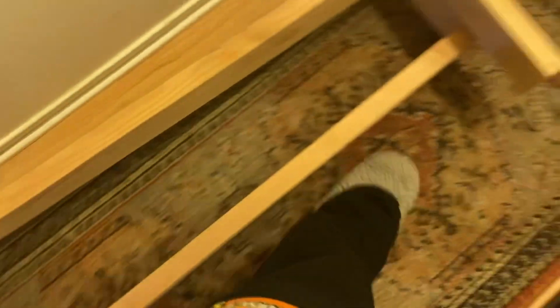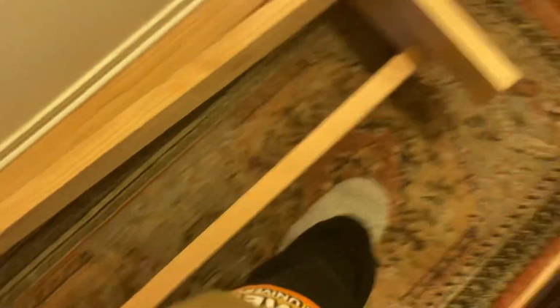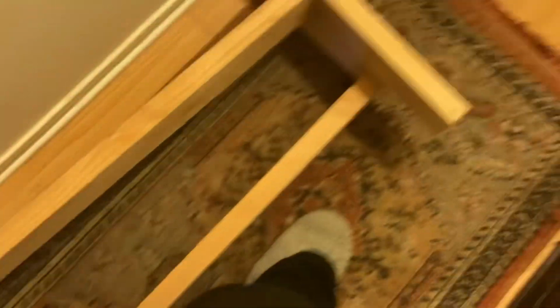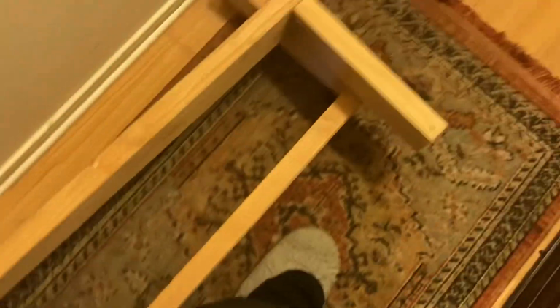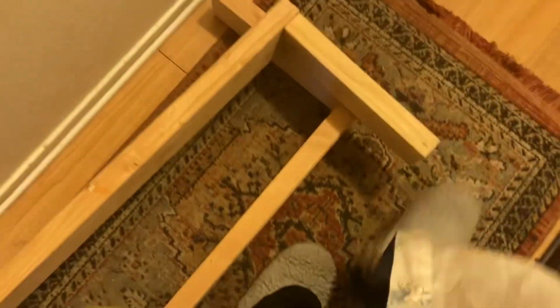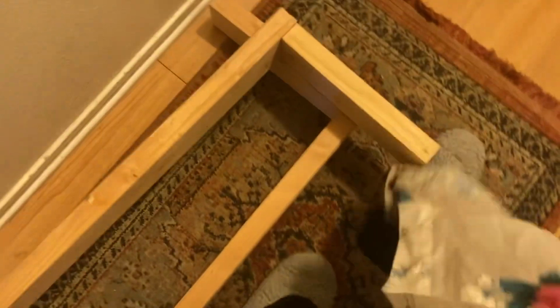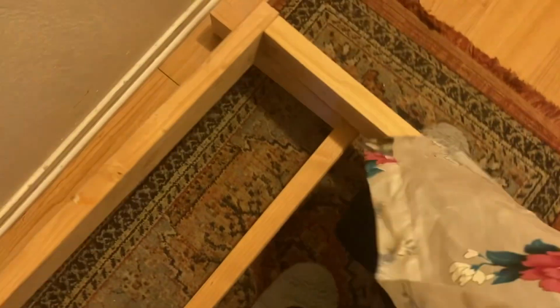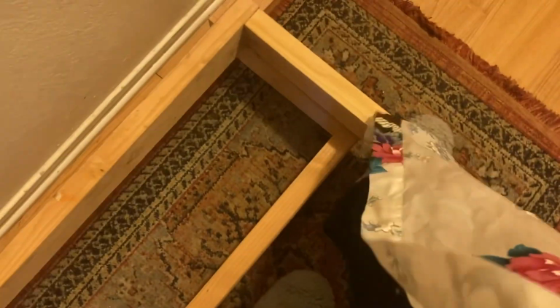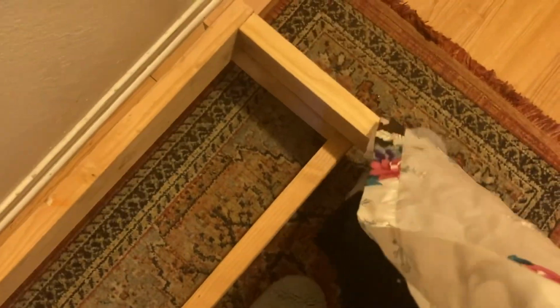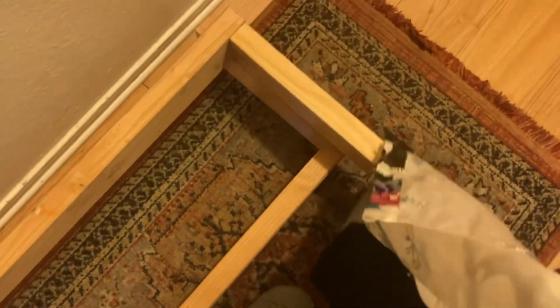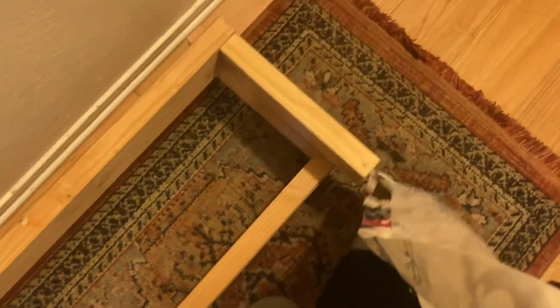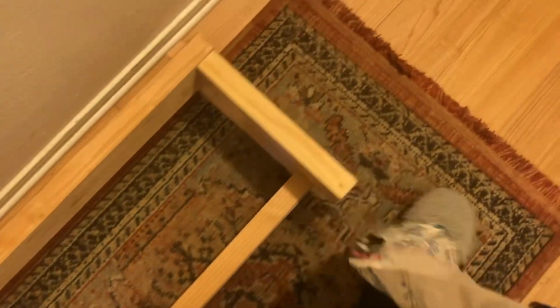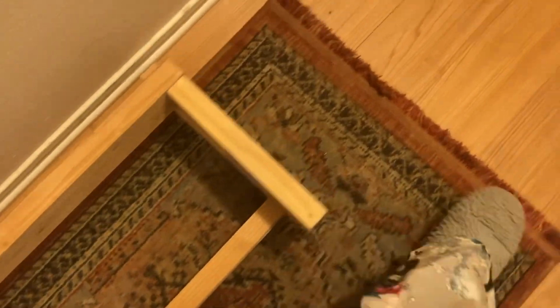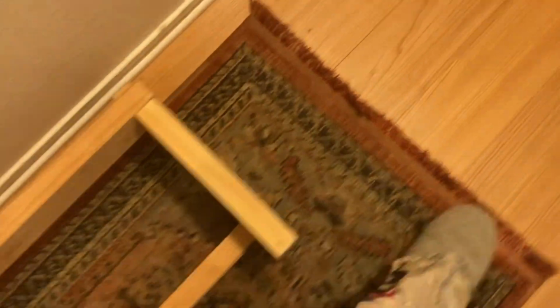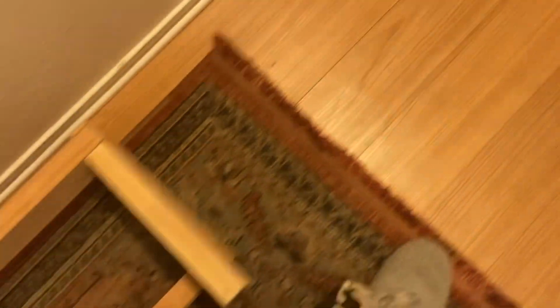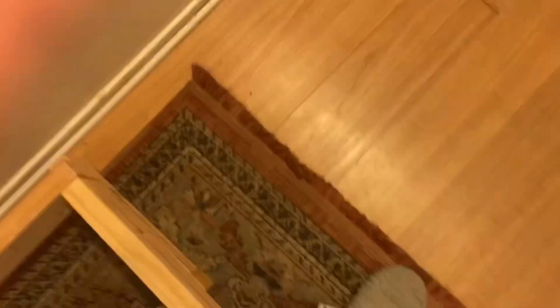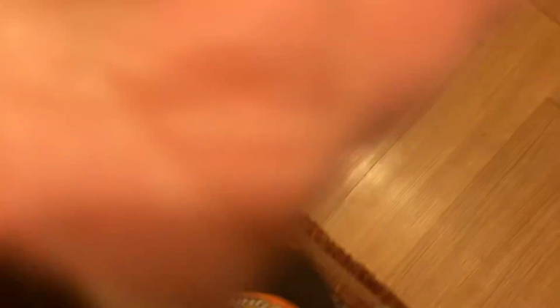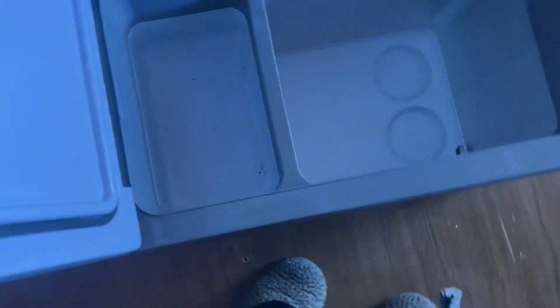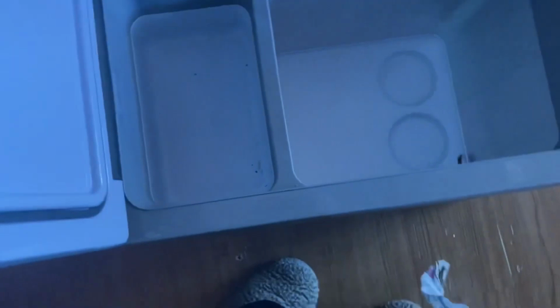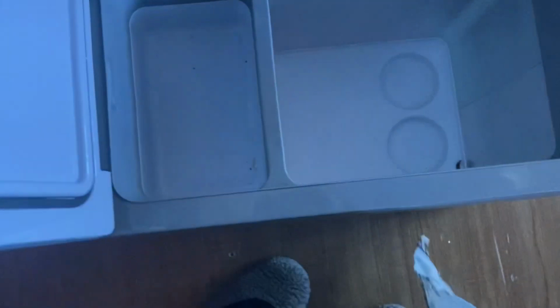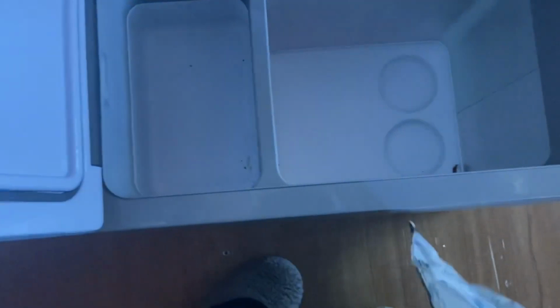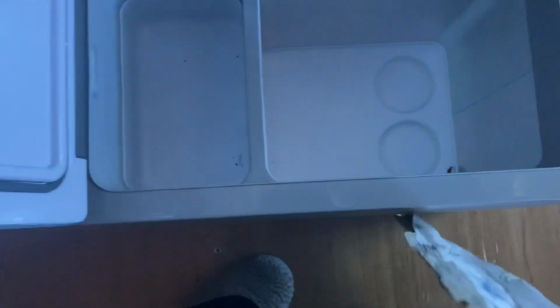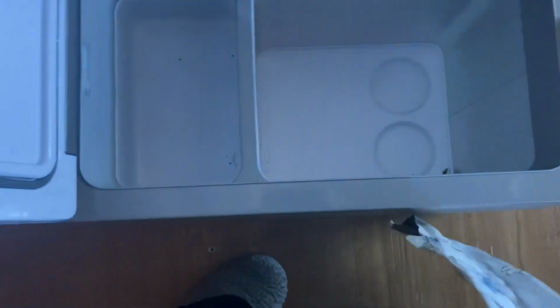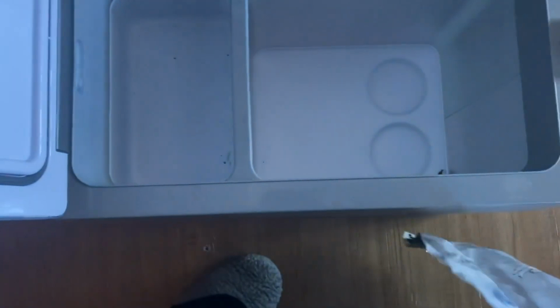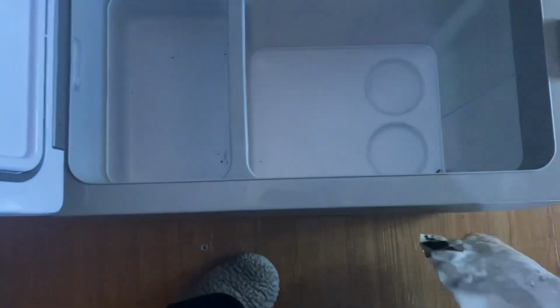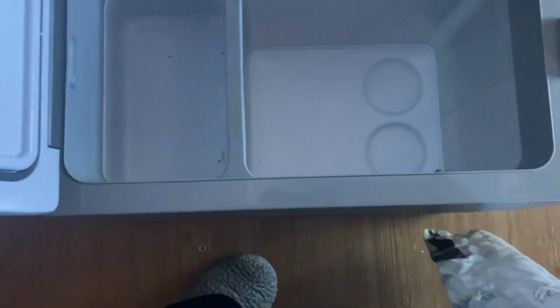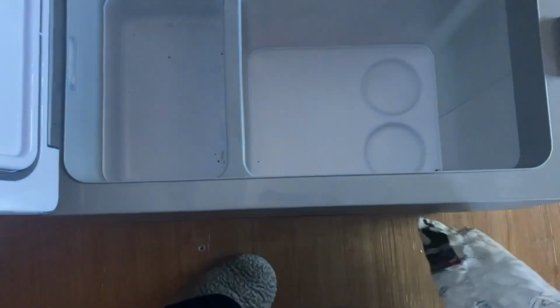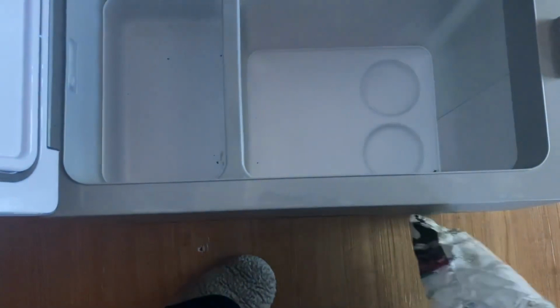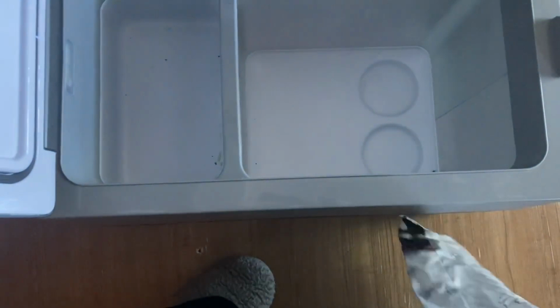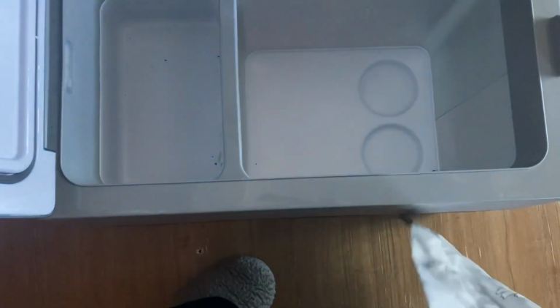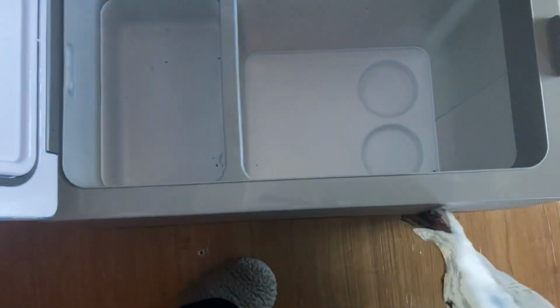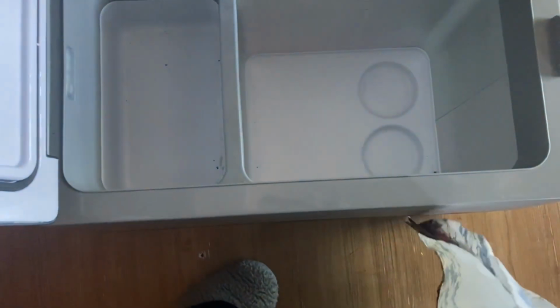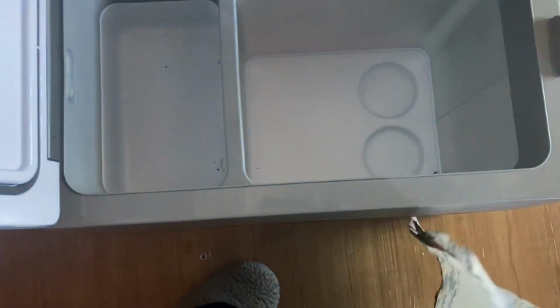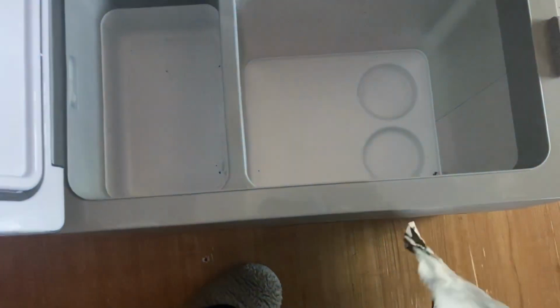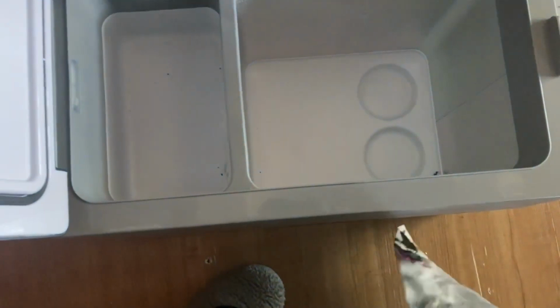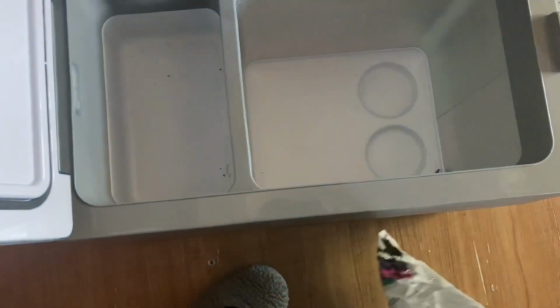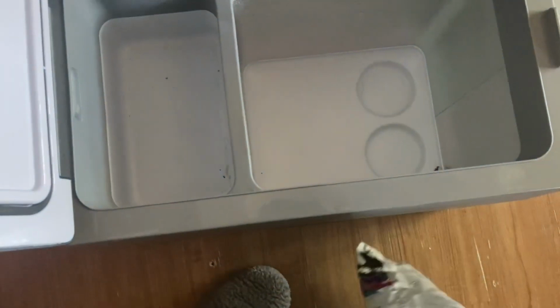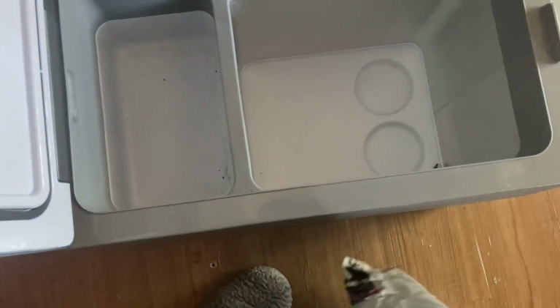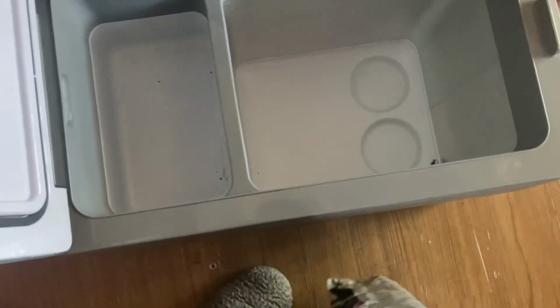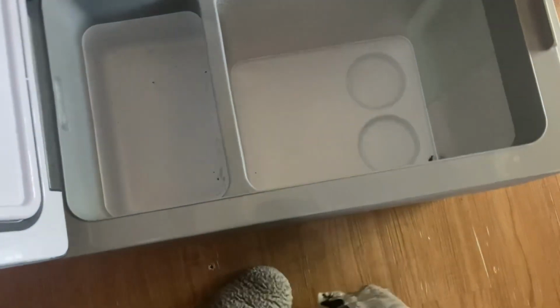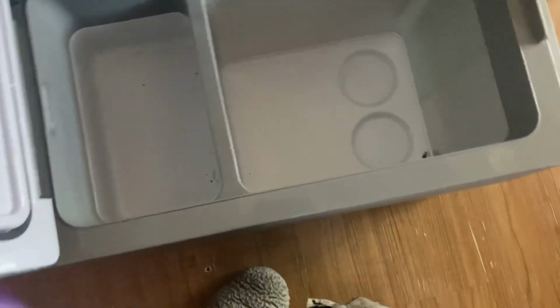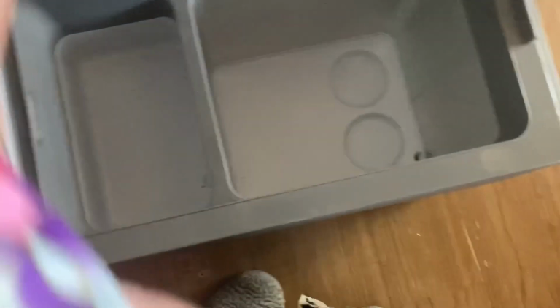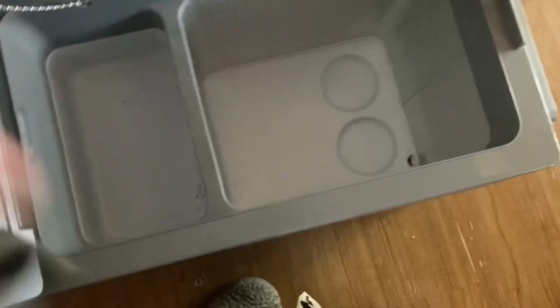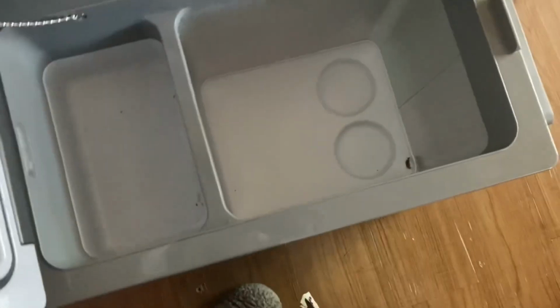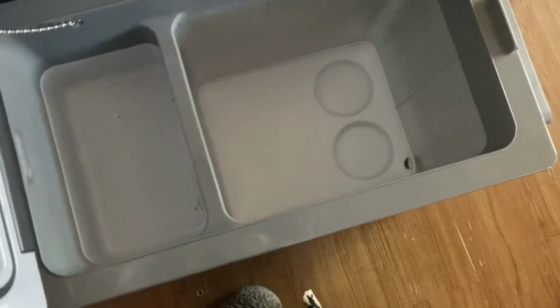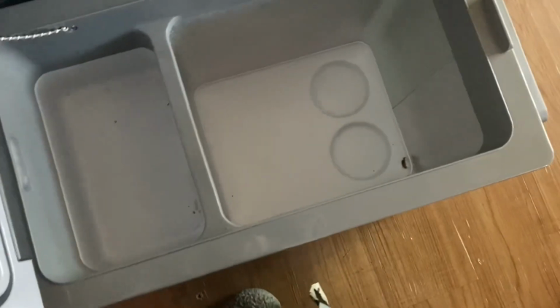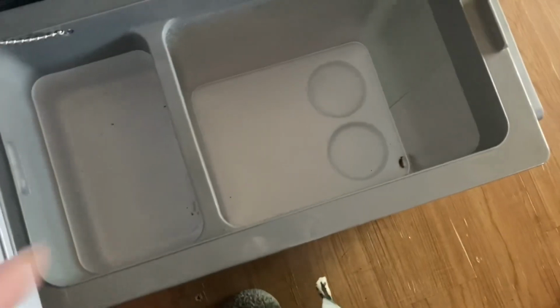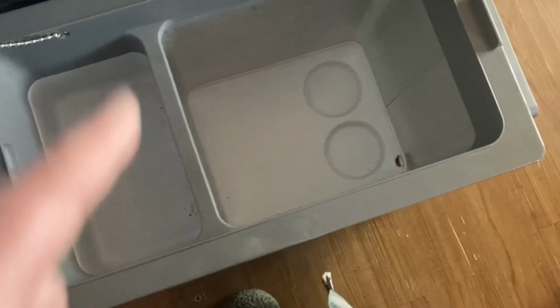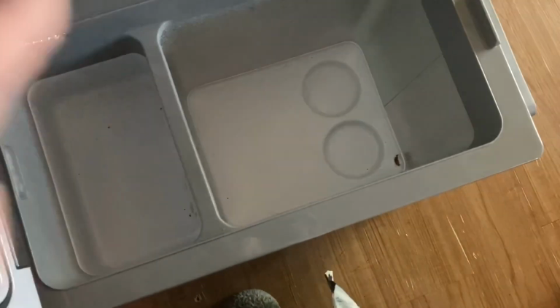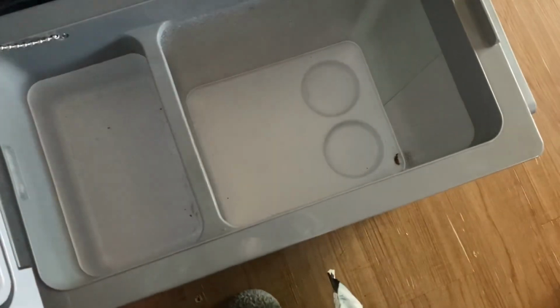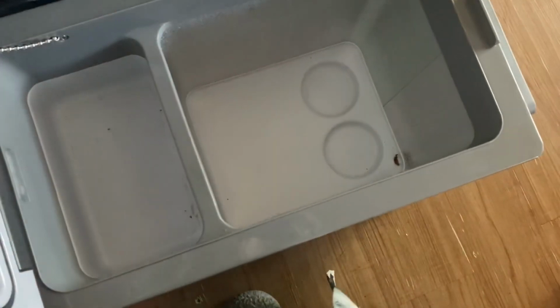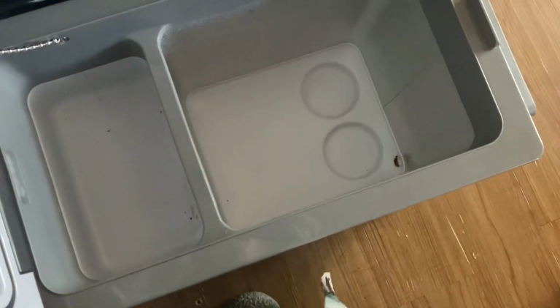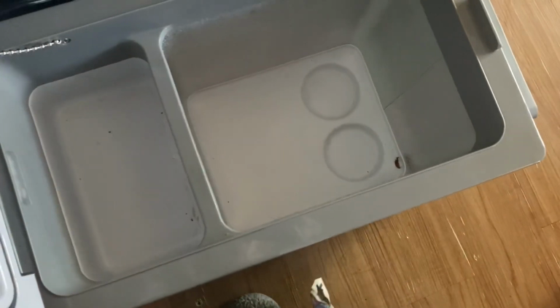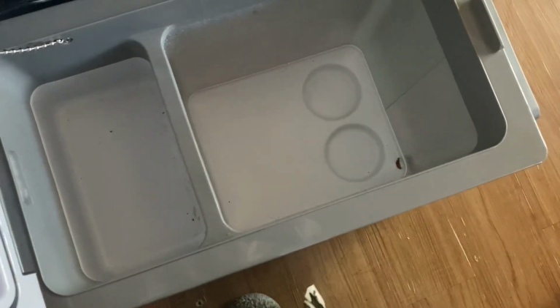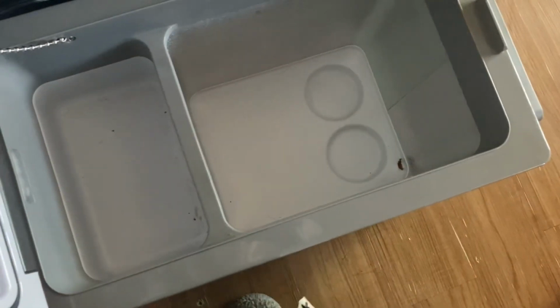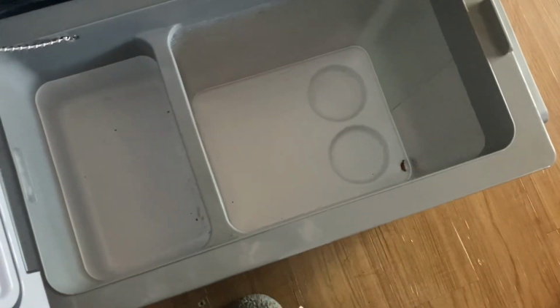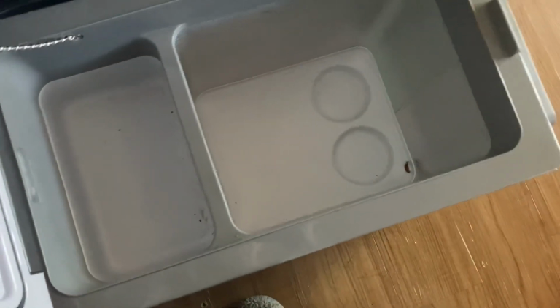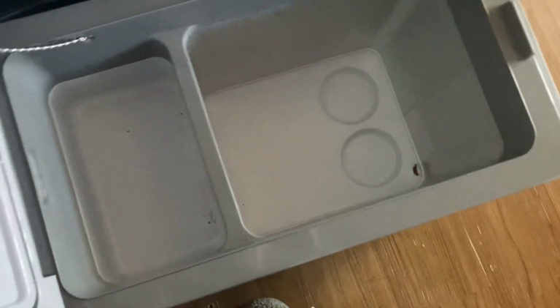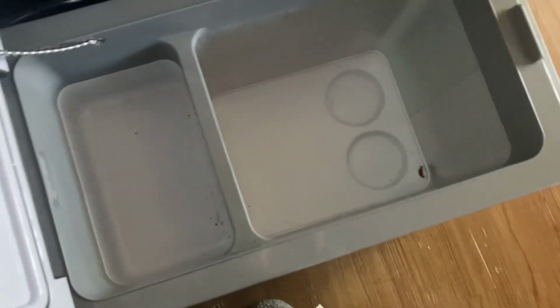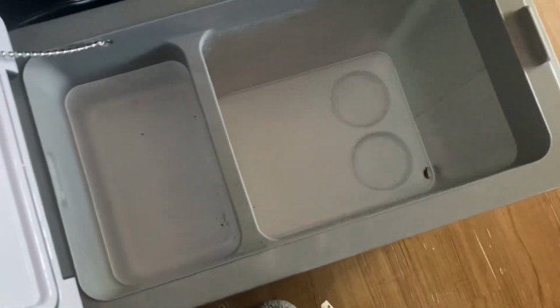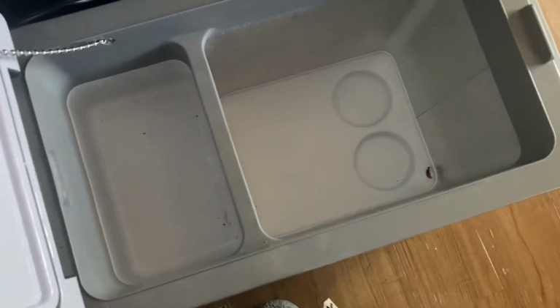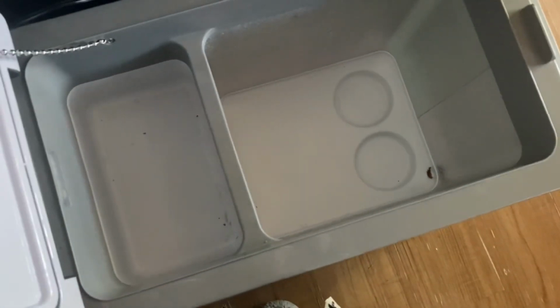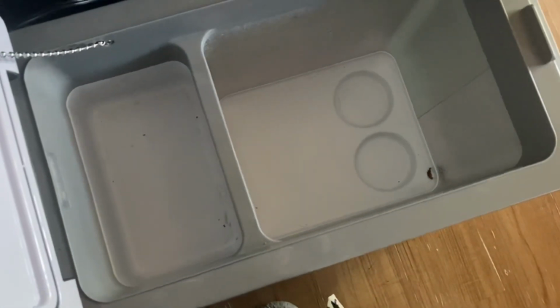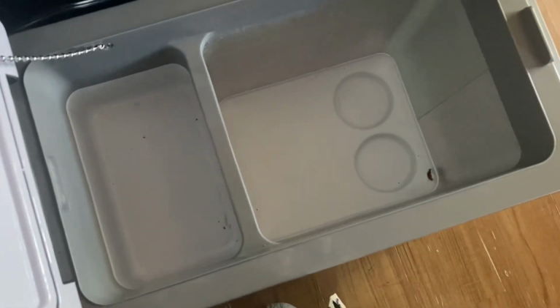I wanted to show you a couple of things. I've already emptied this and I have to unplug it, let it cool, and then clean it all out and sterilize it. It's not too messy though.